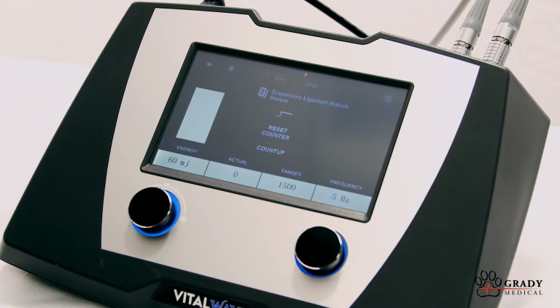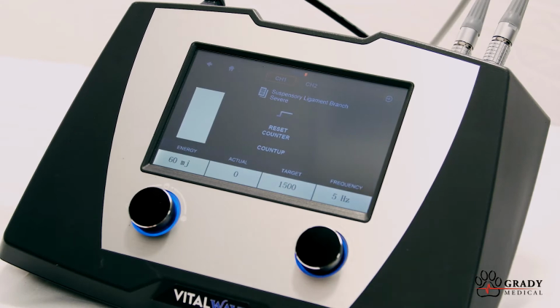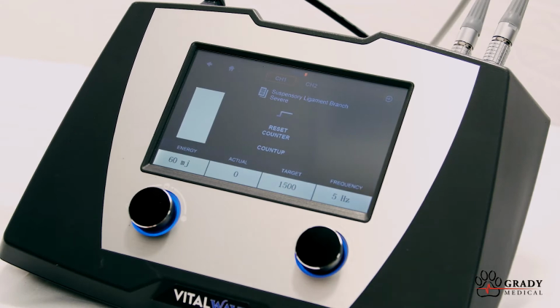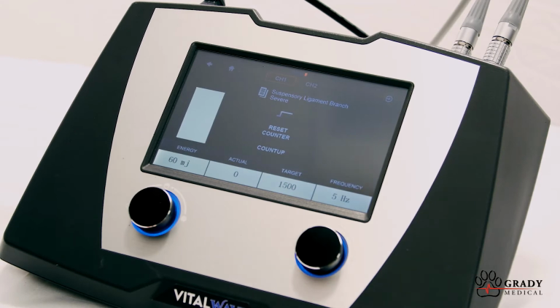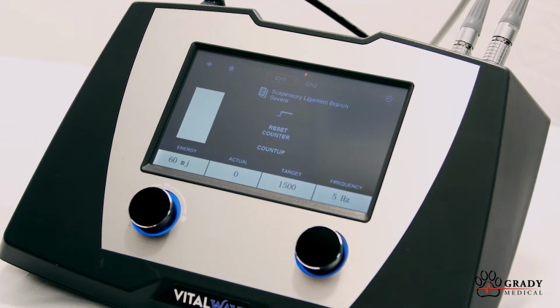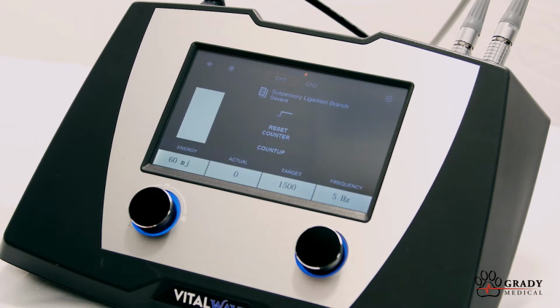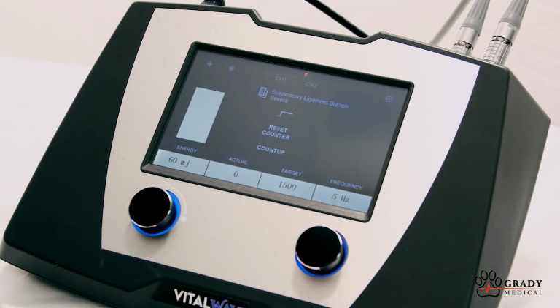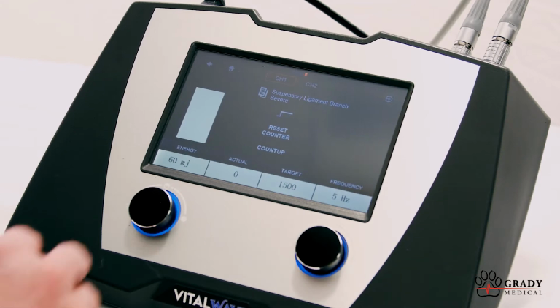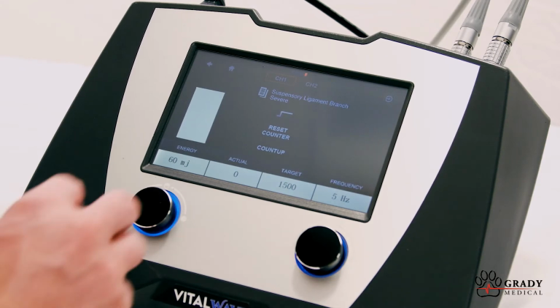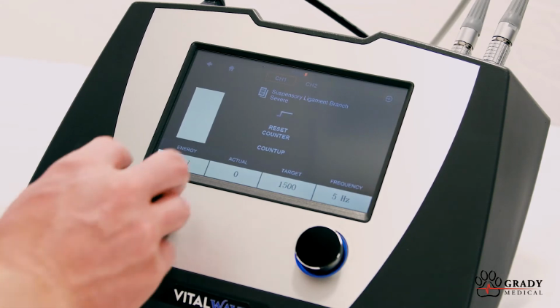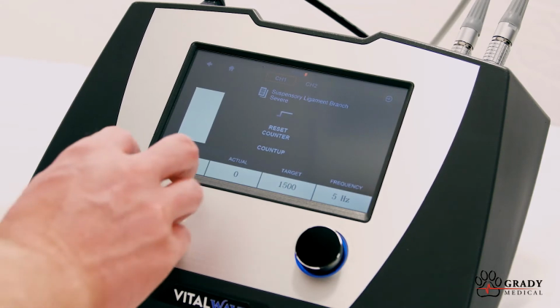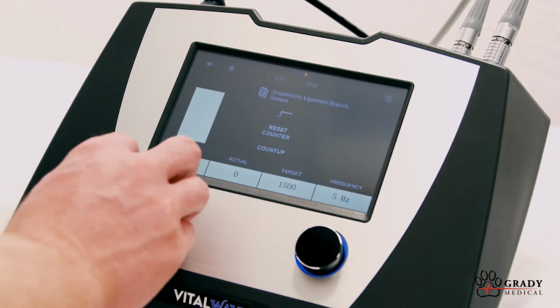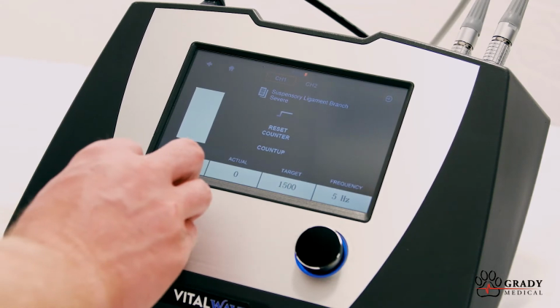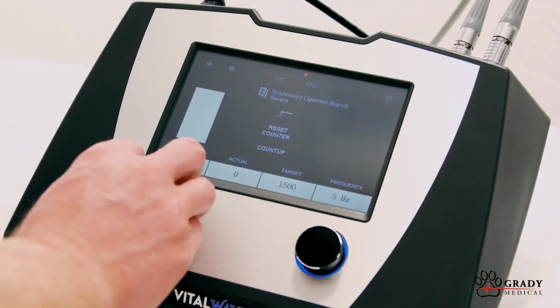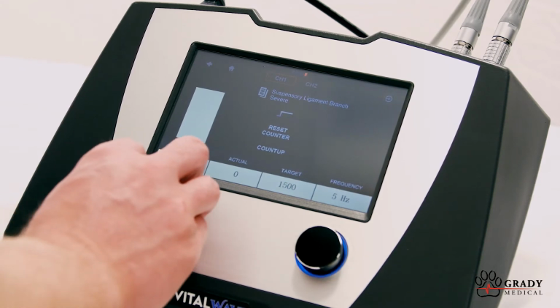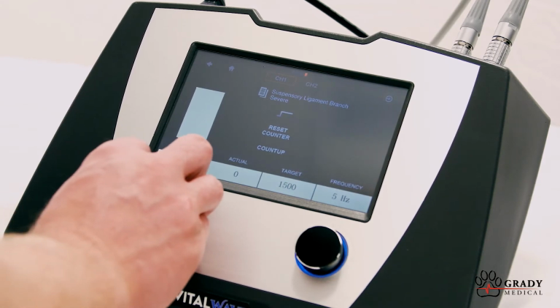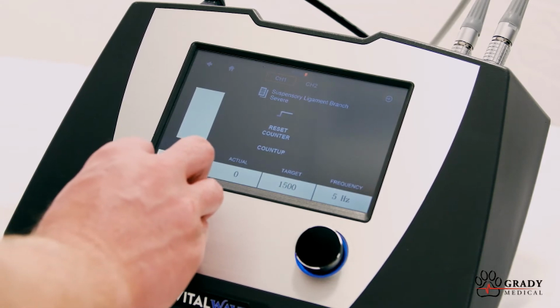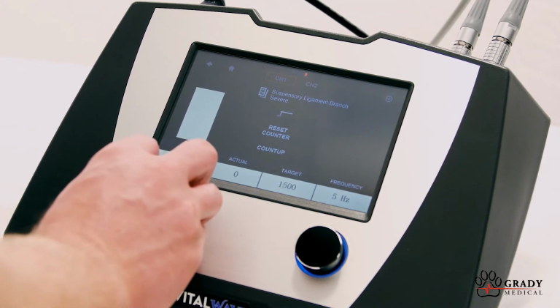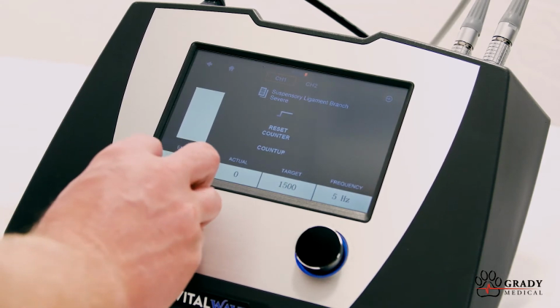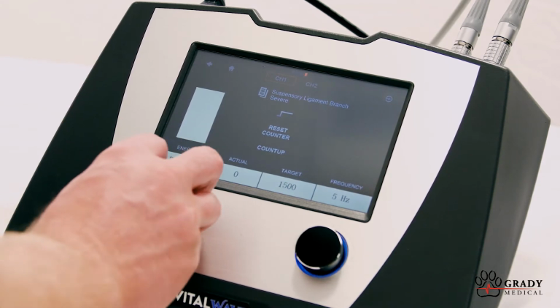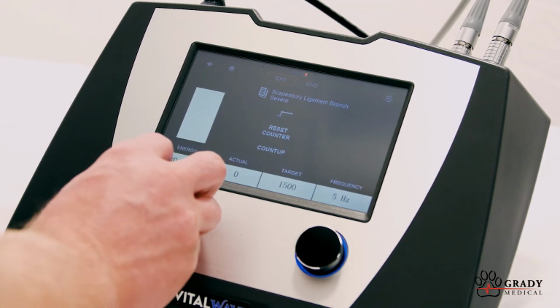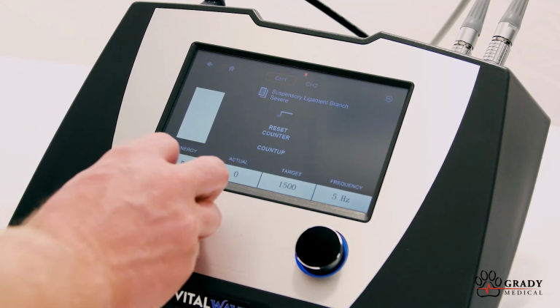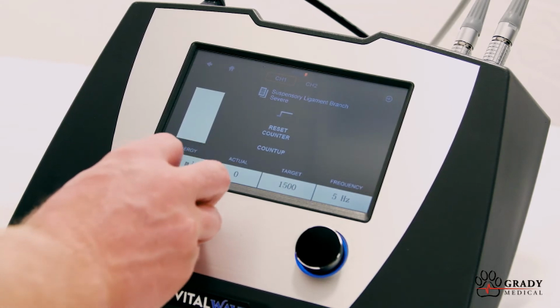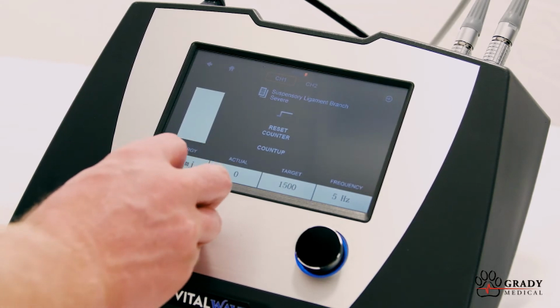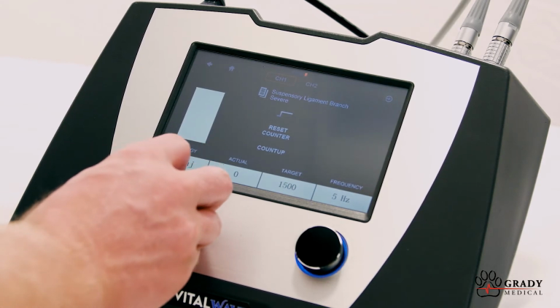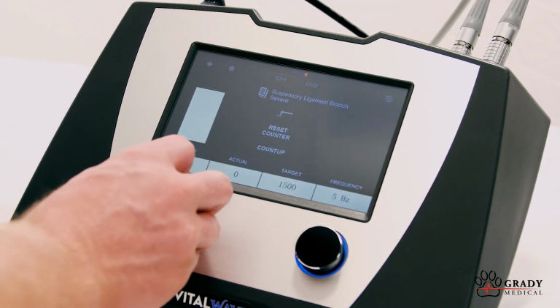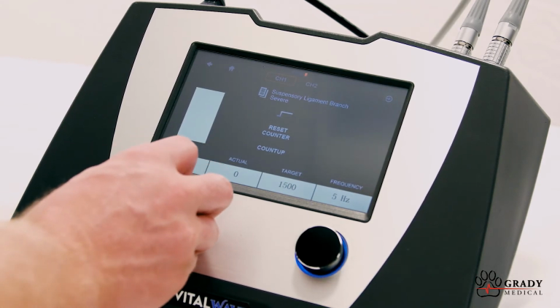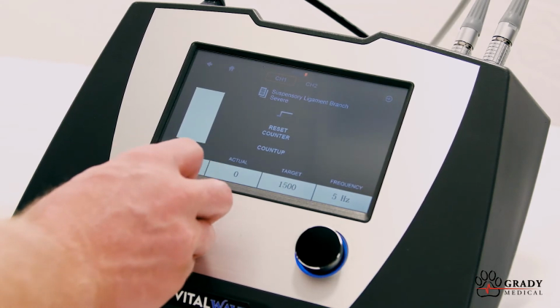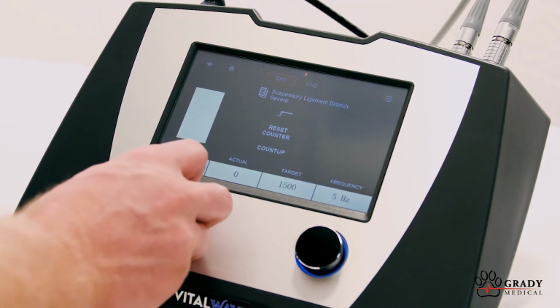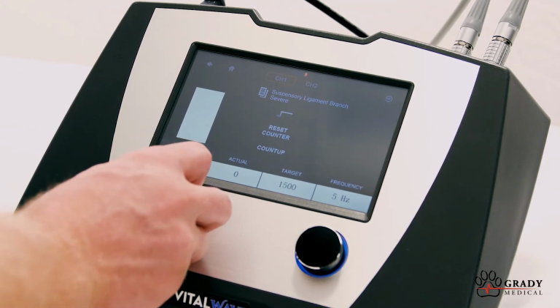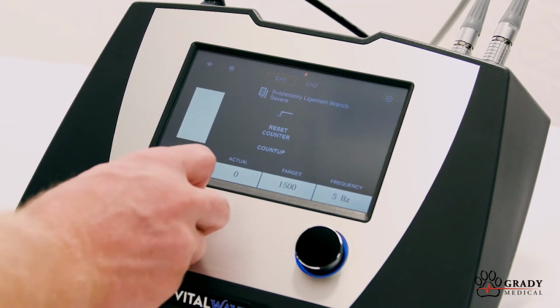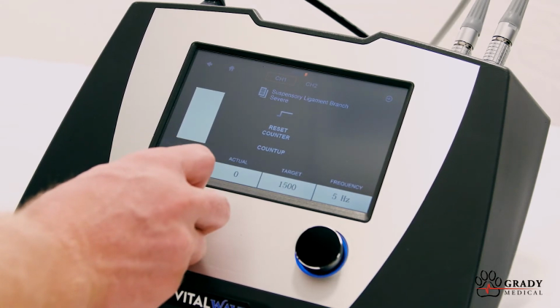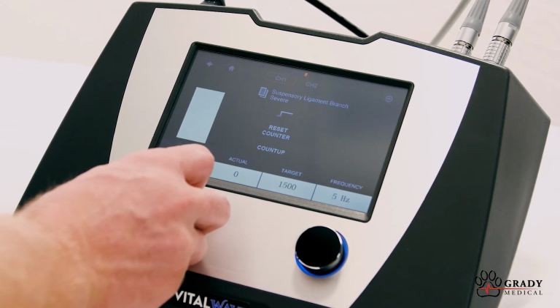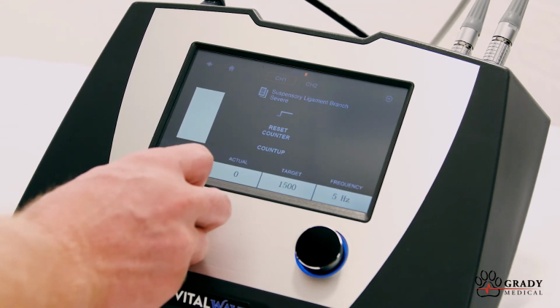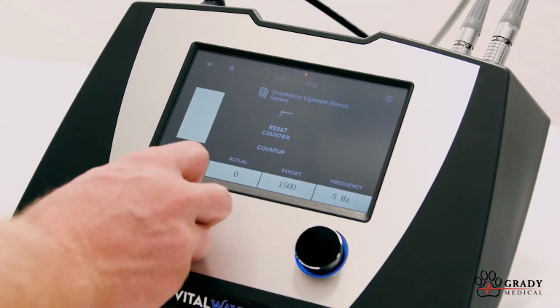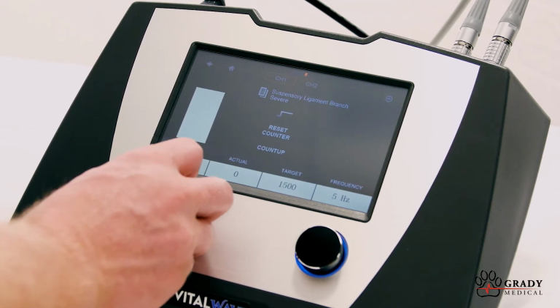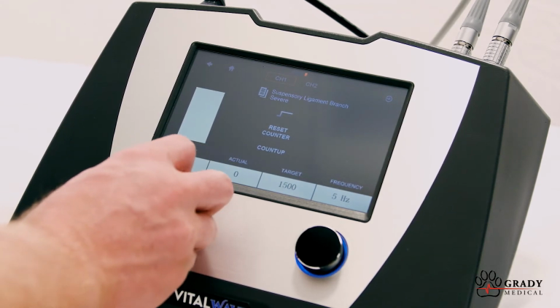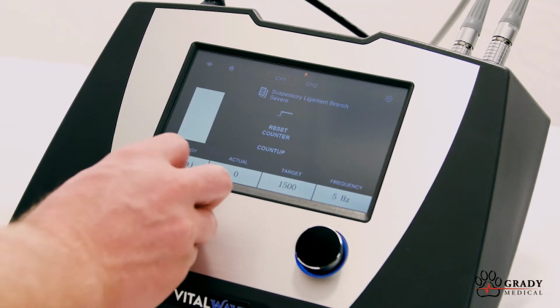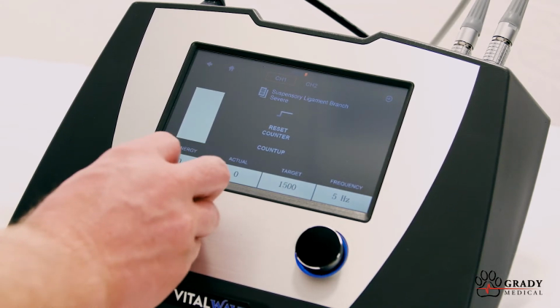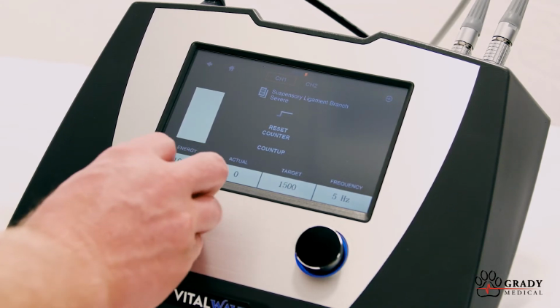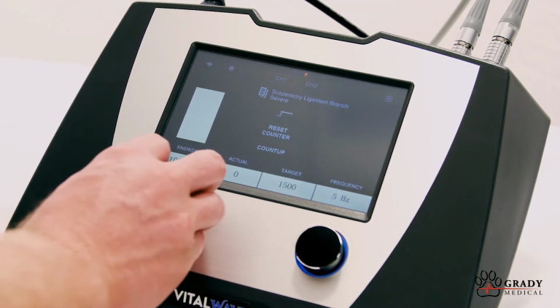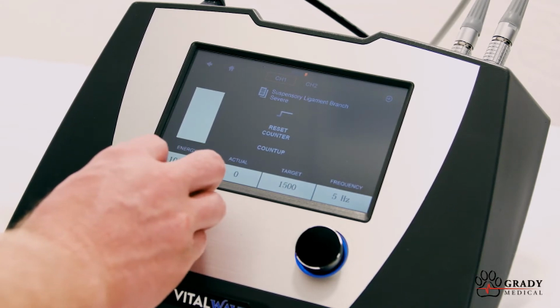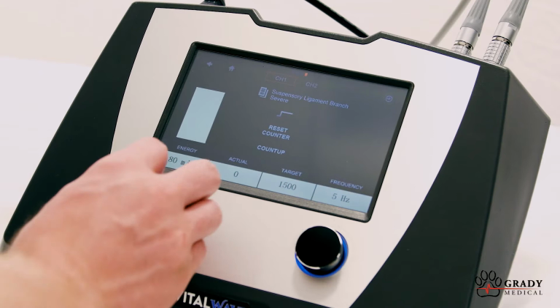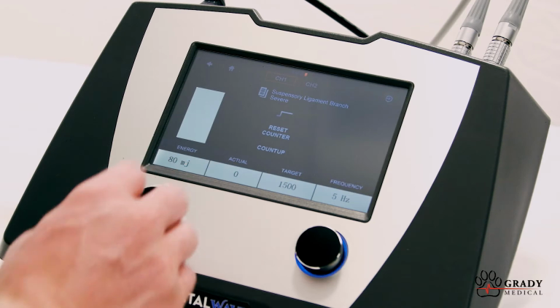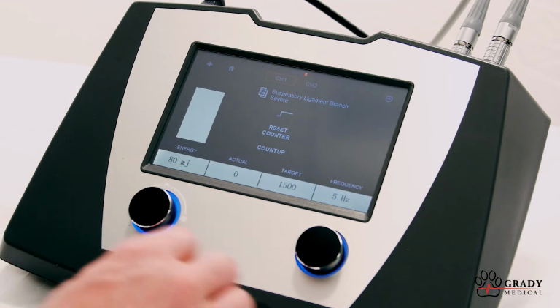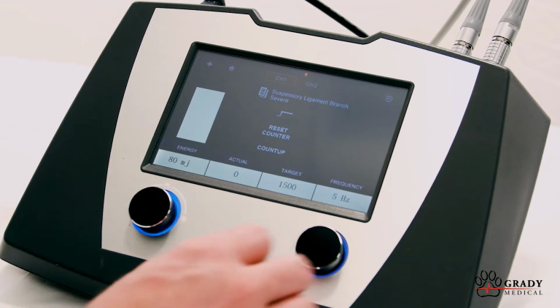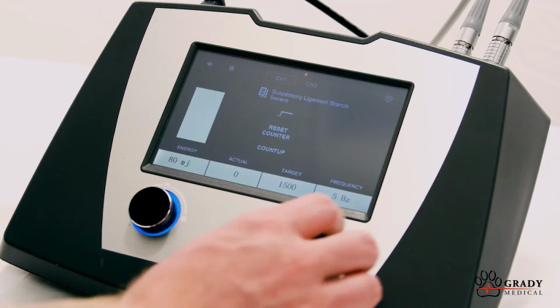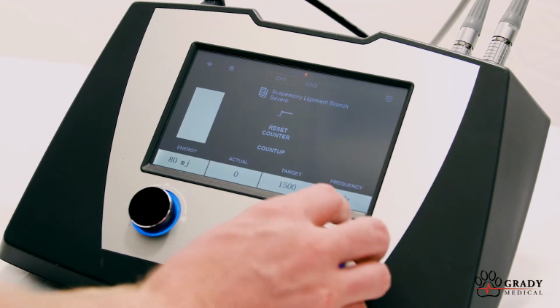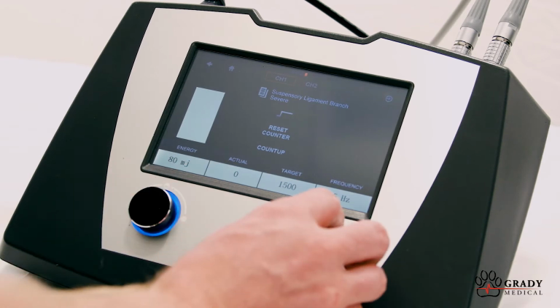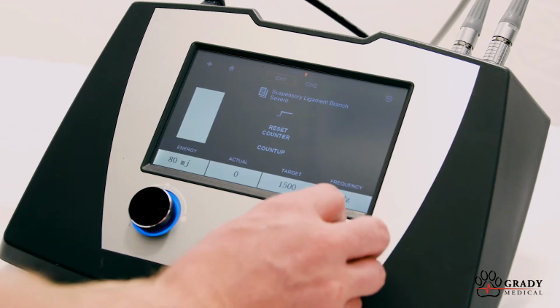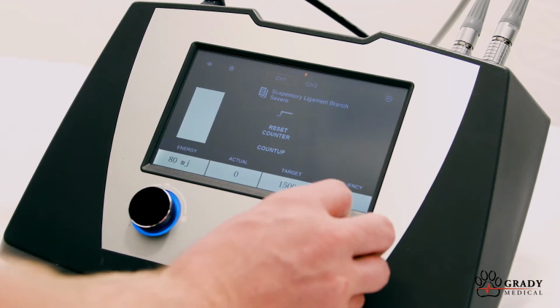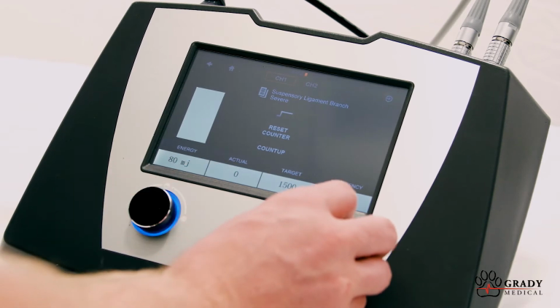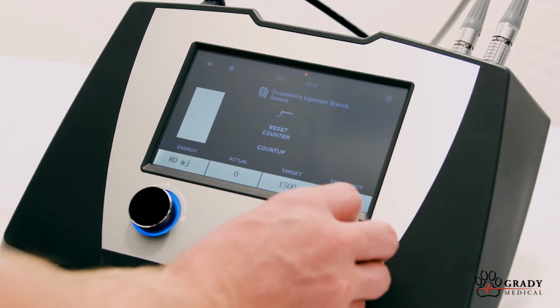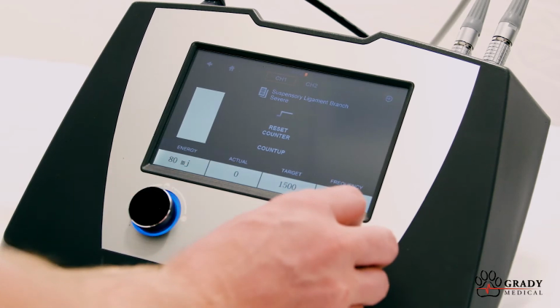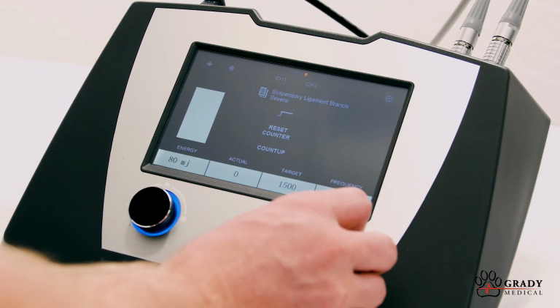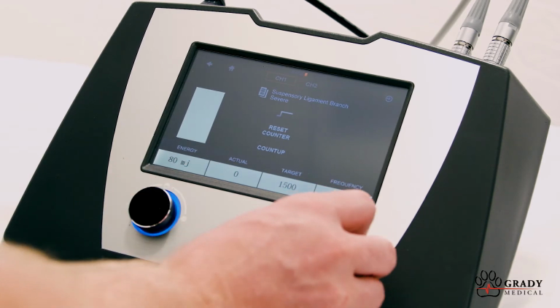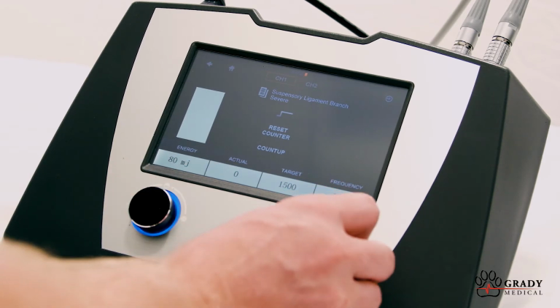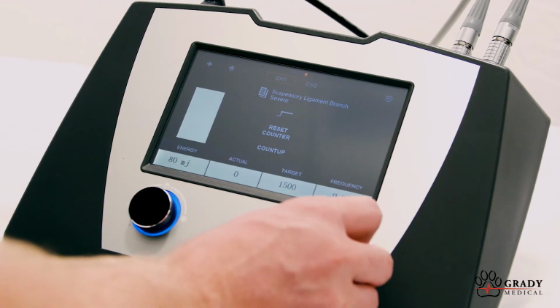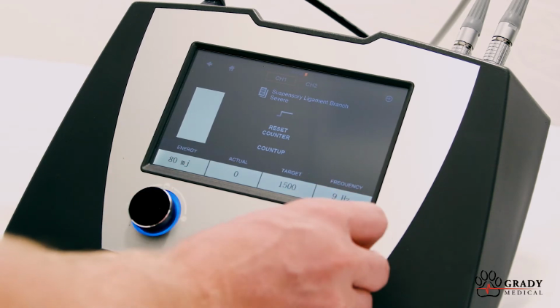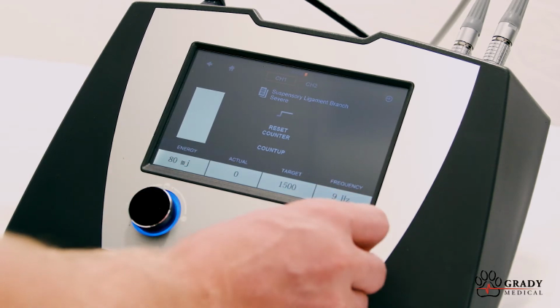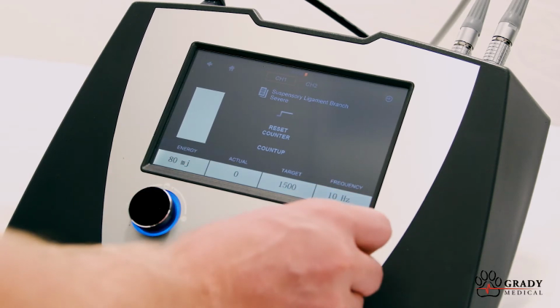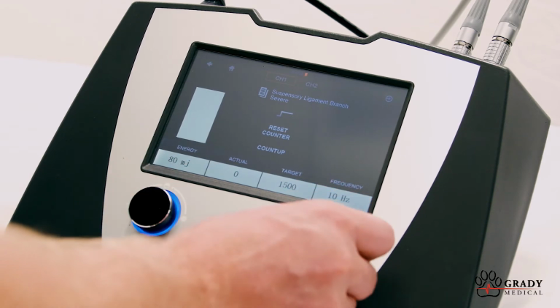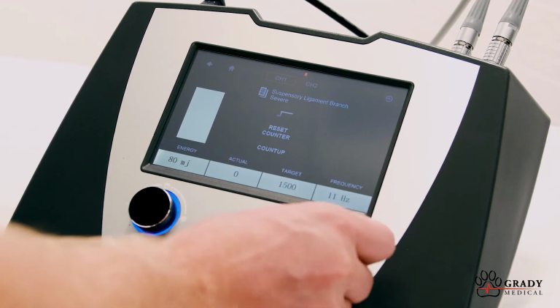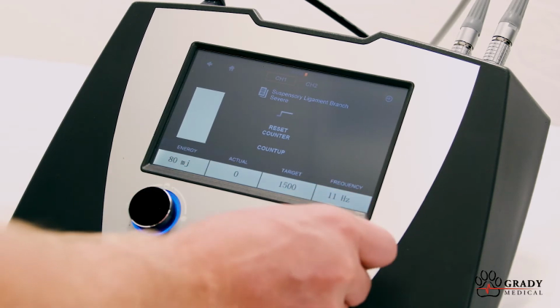The left knob can be used to adjust the energy up or down, and the right knob controls the frequency.